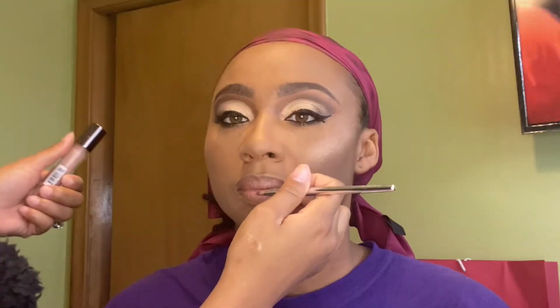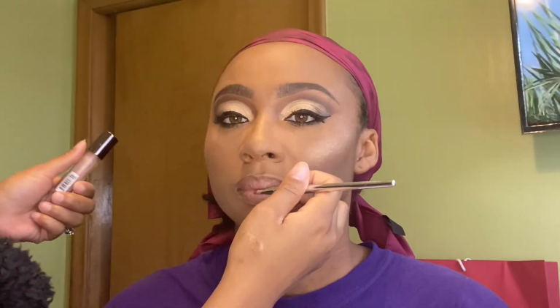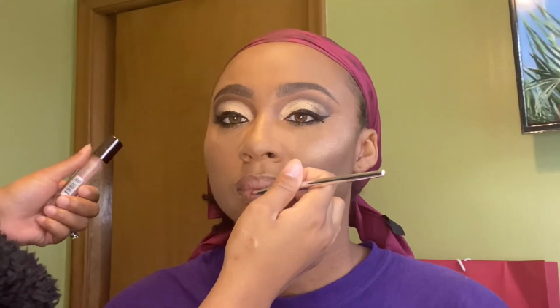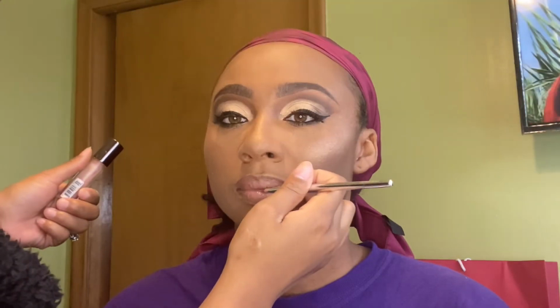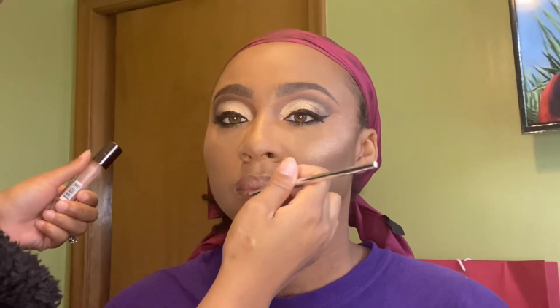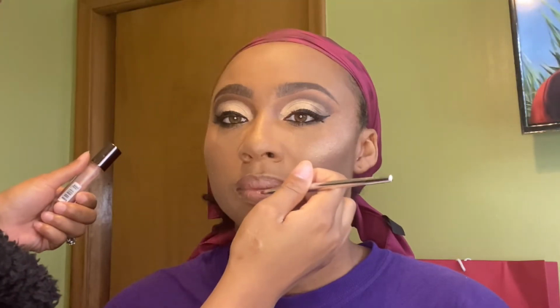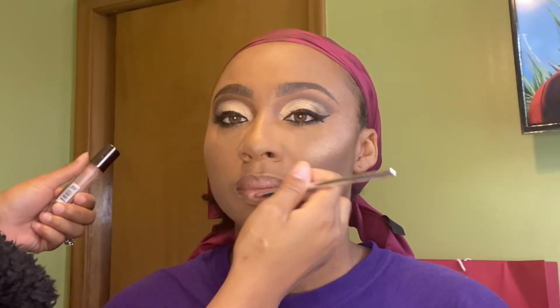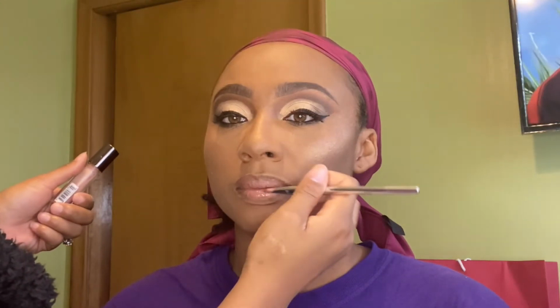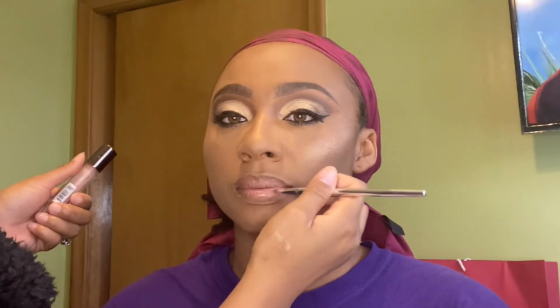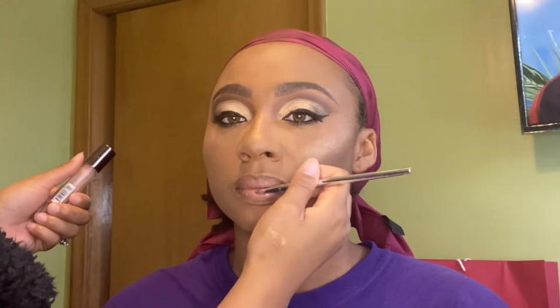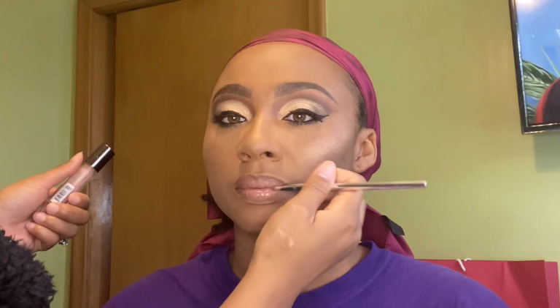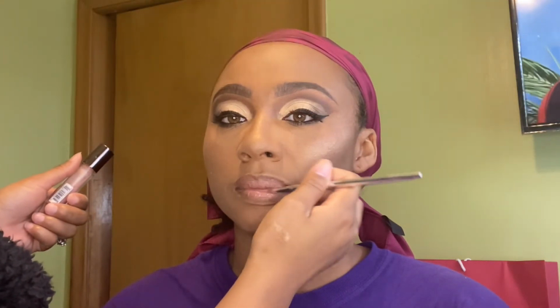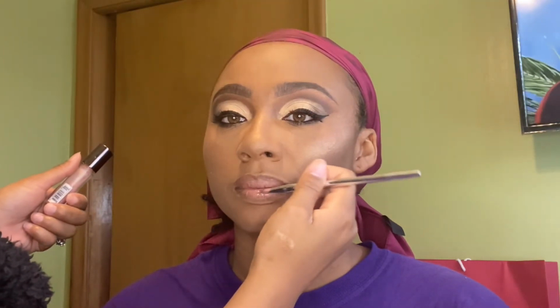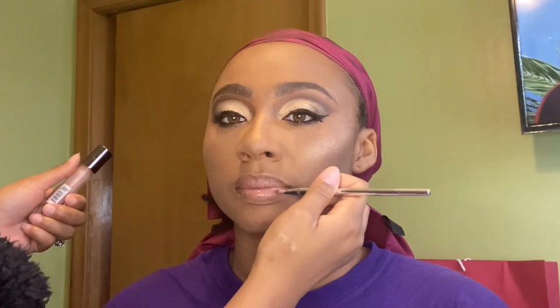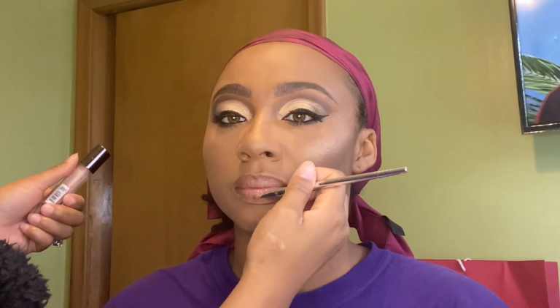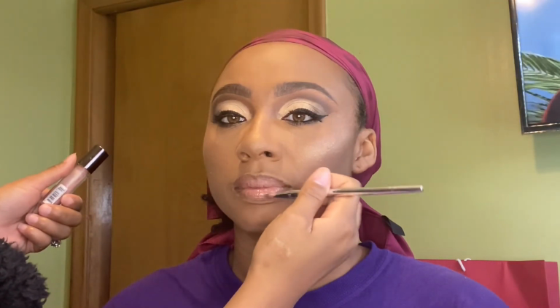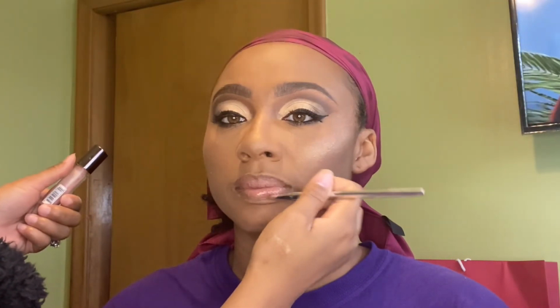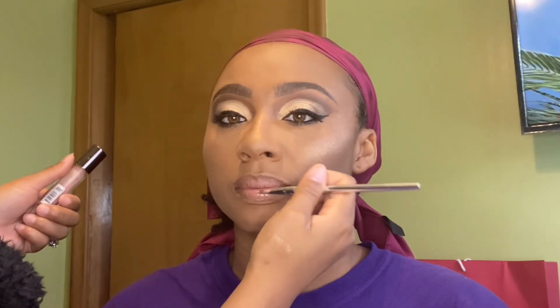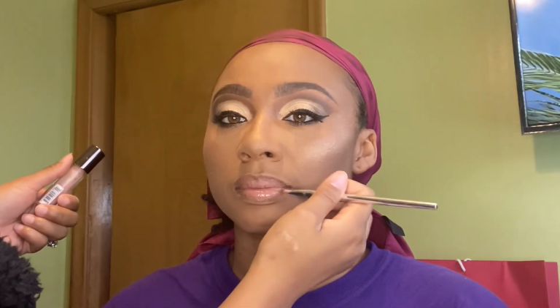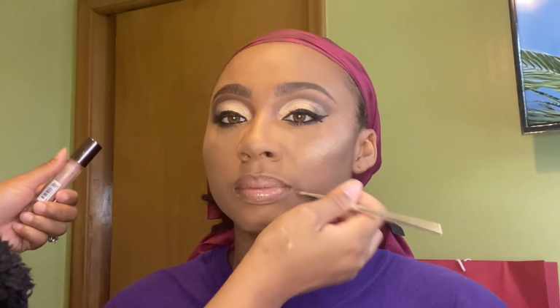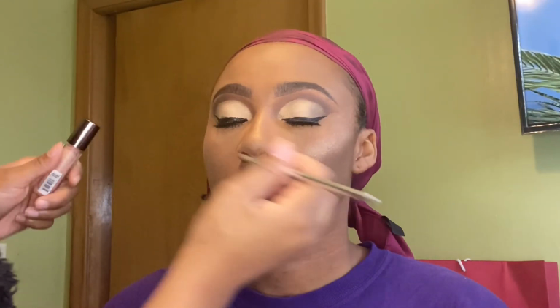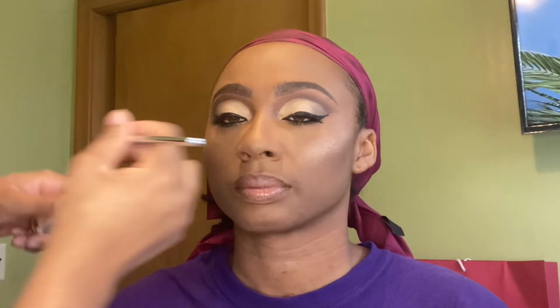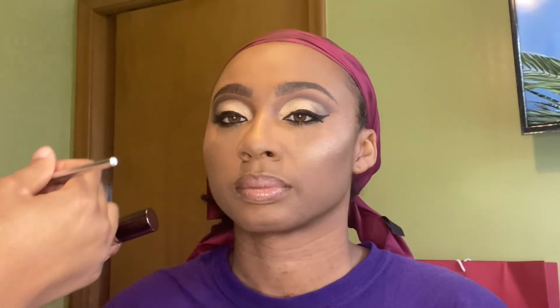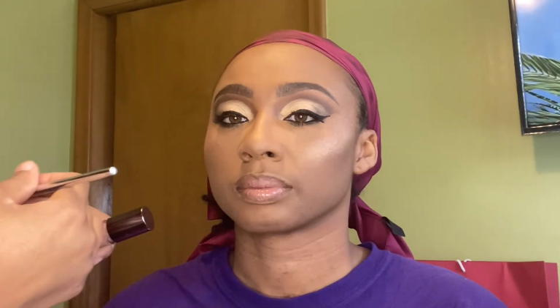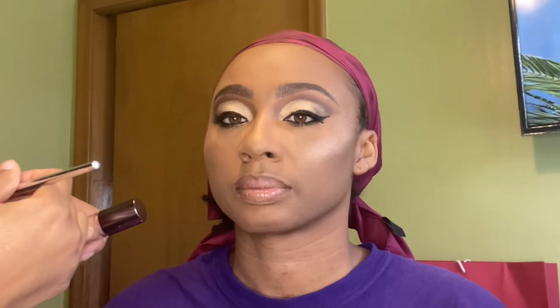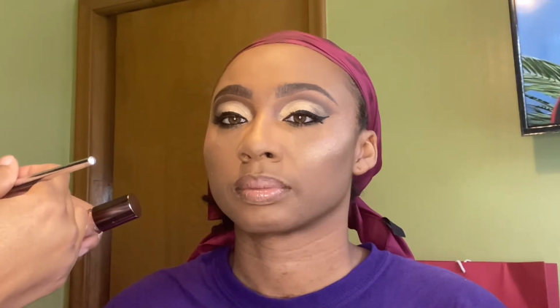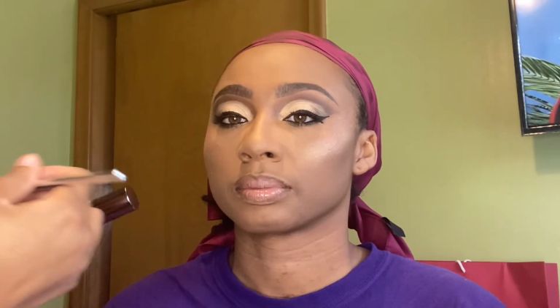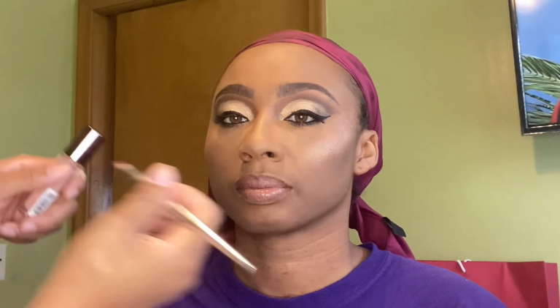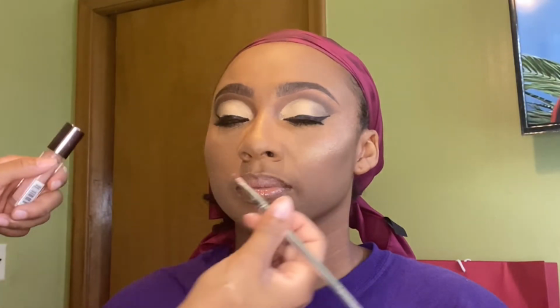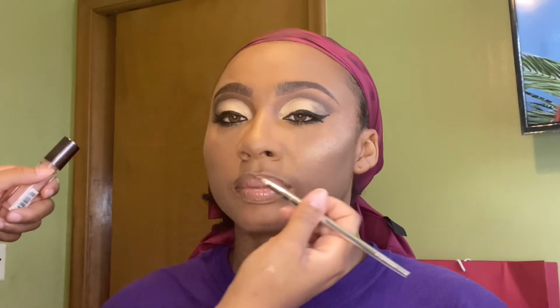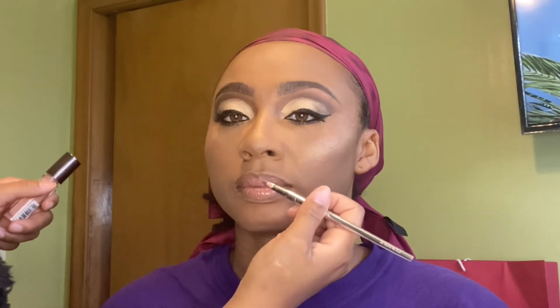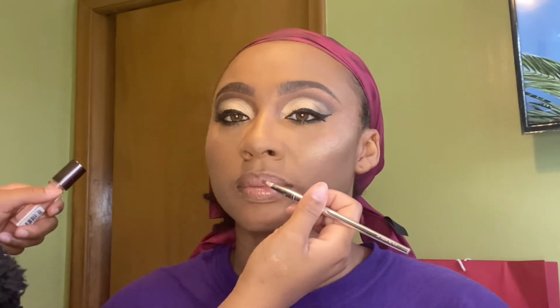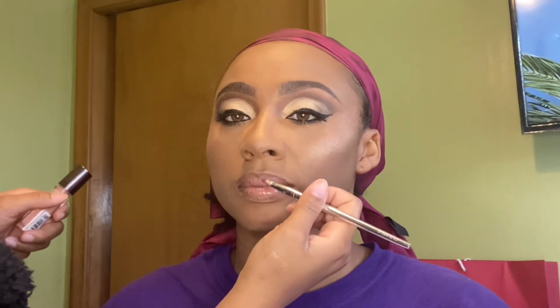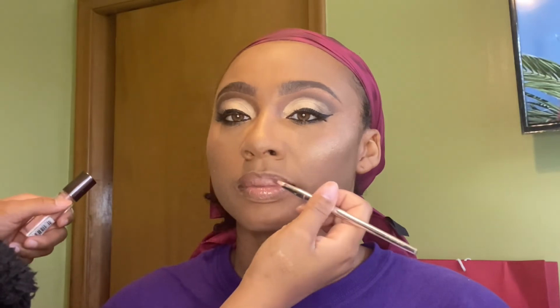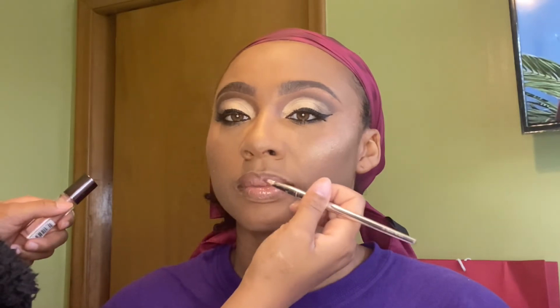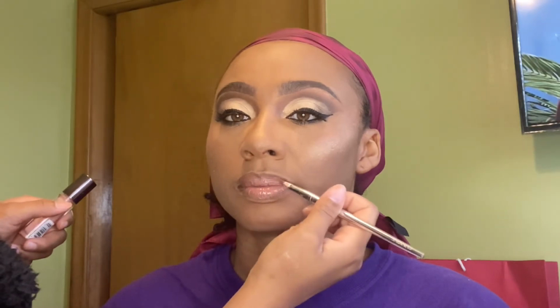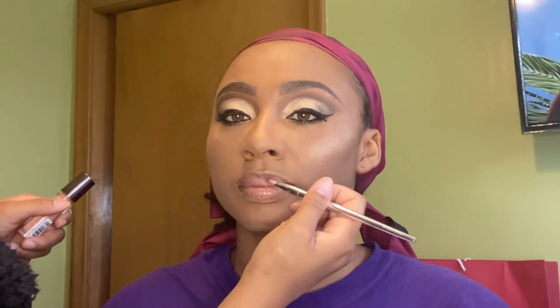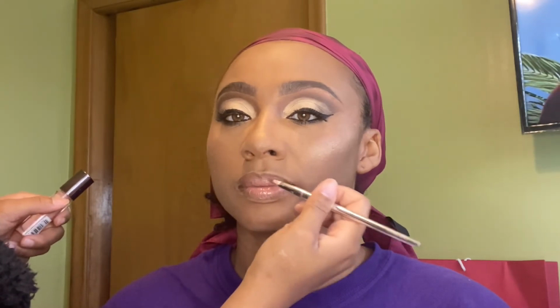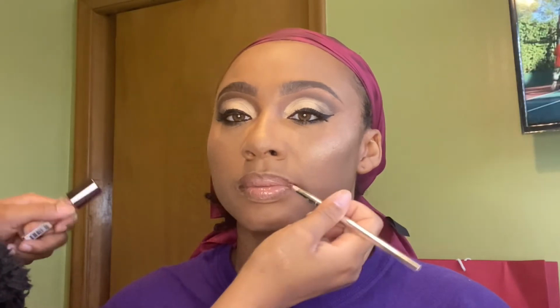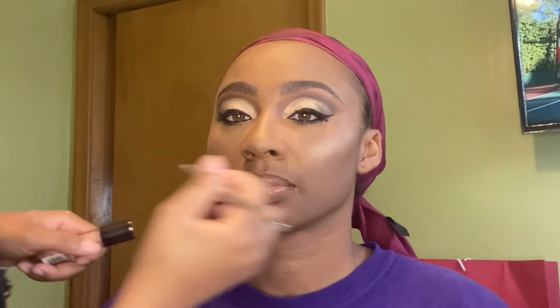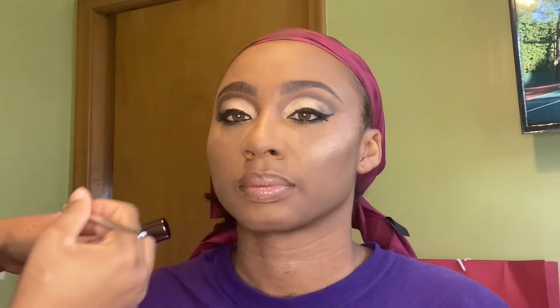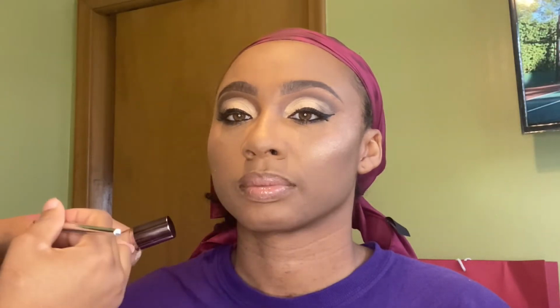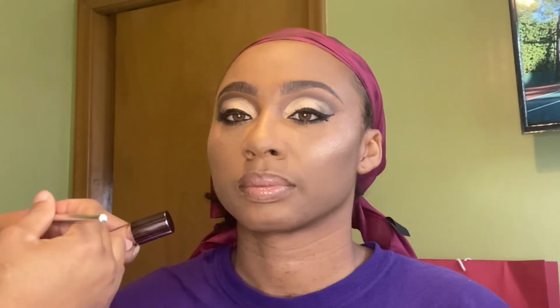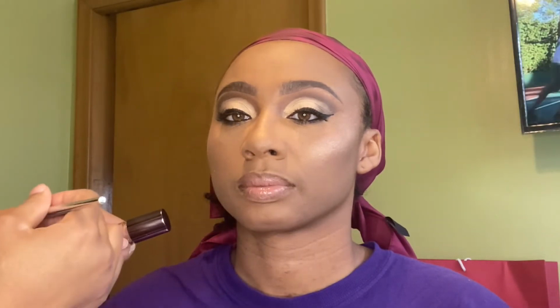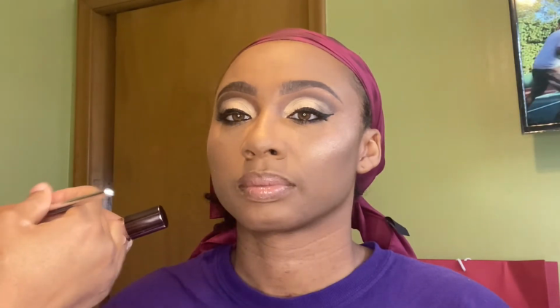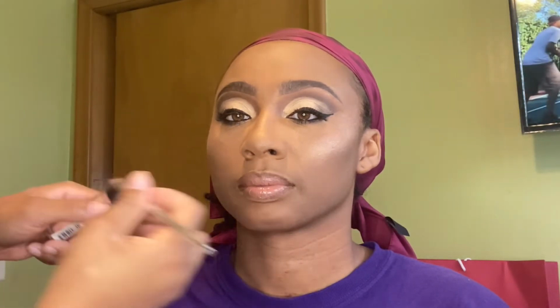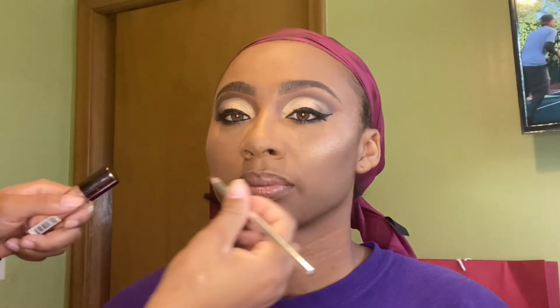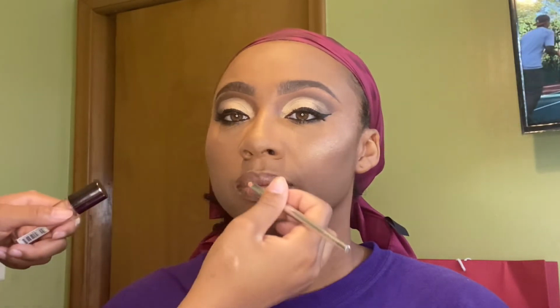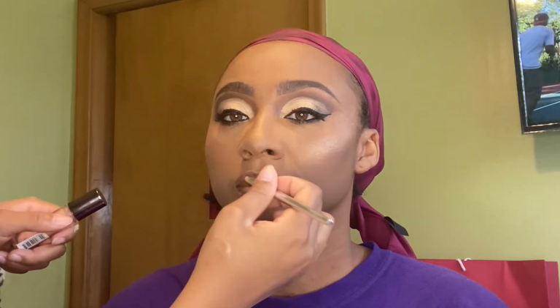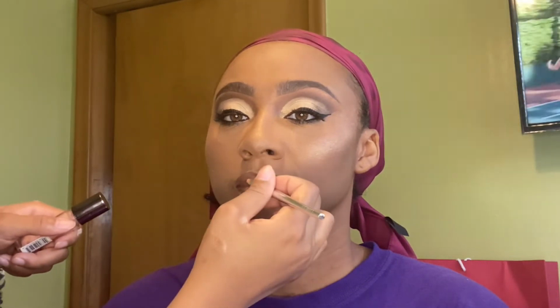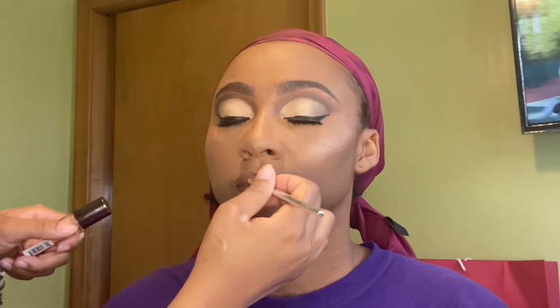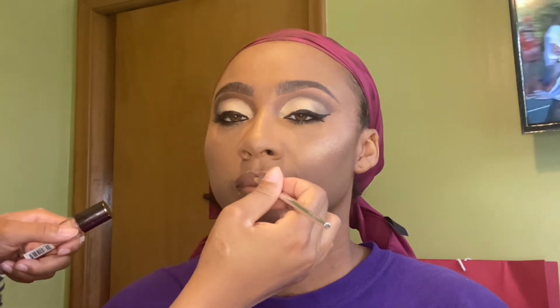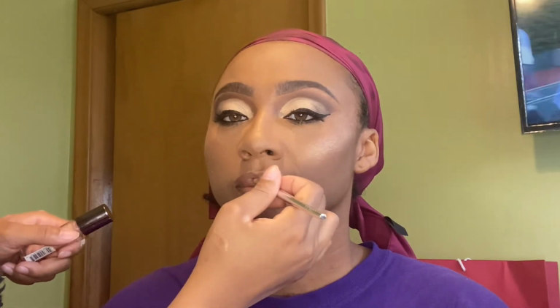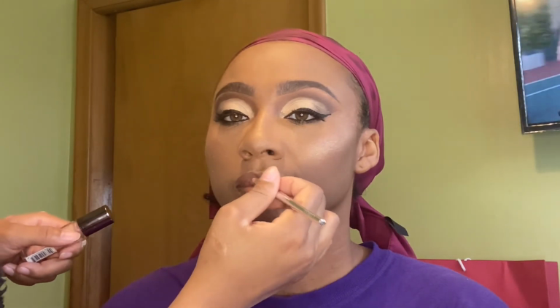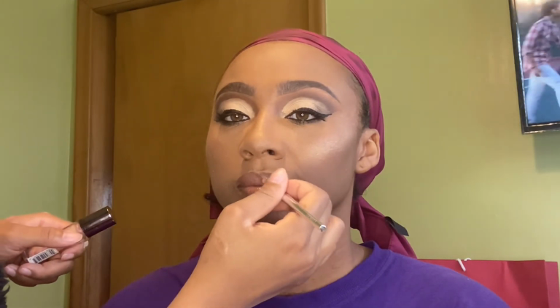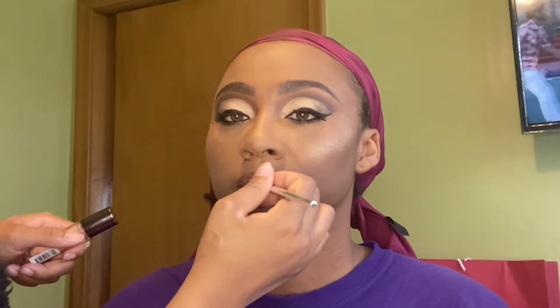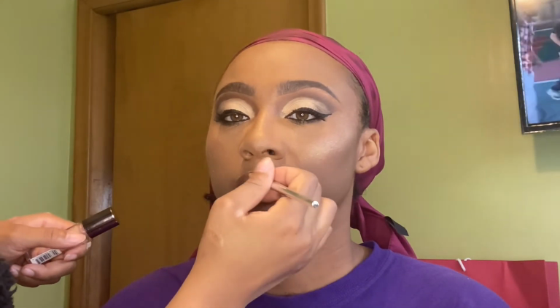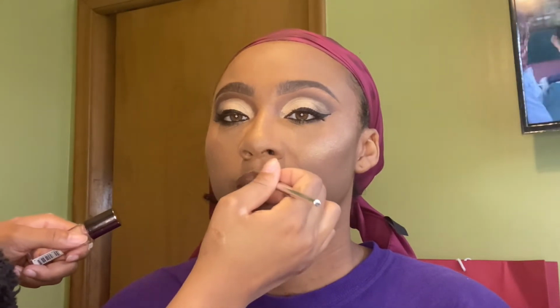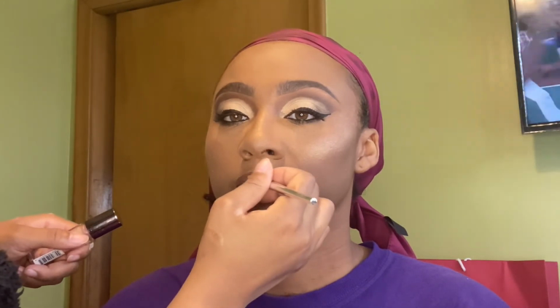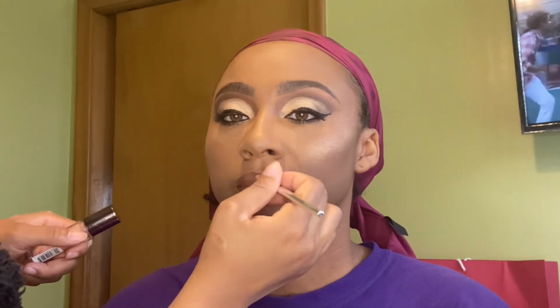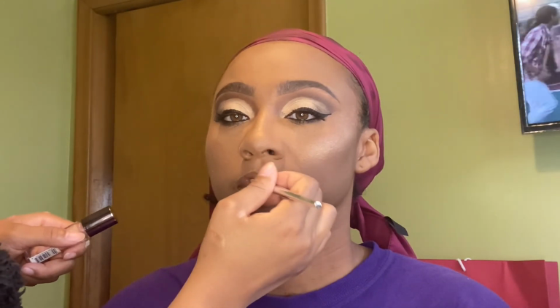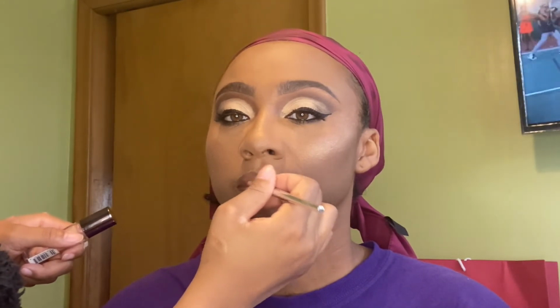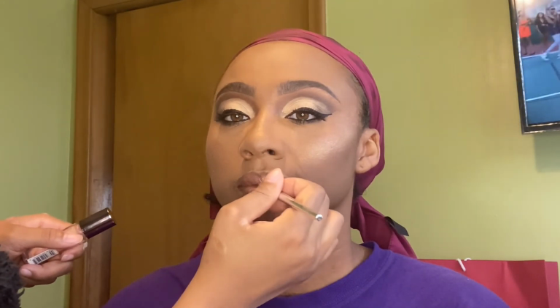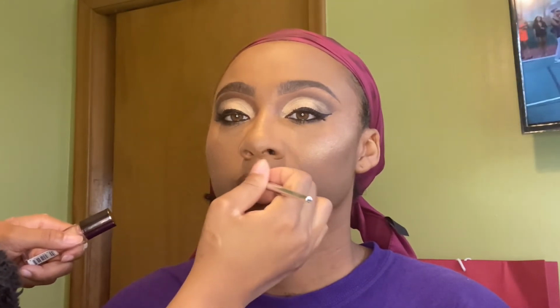I decided to add this Ulta Brand Butter Balm Lip Gloss on top for a finishing touch, and it is in the shade Belle.